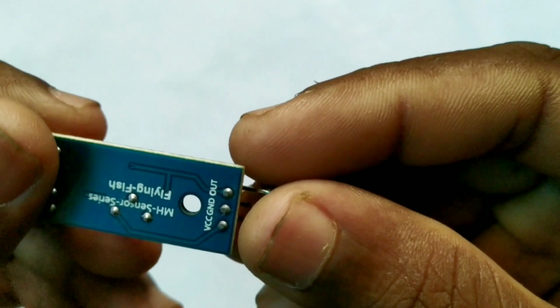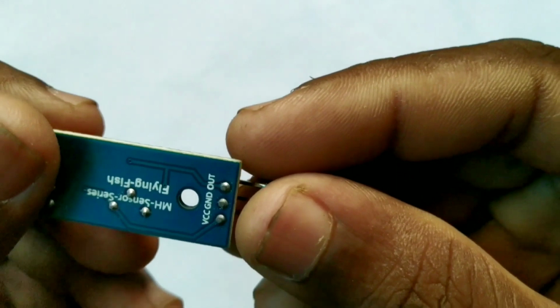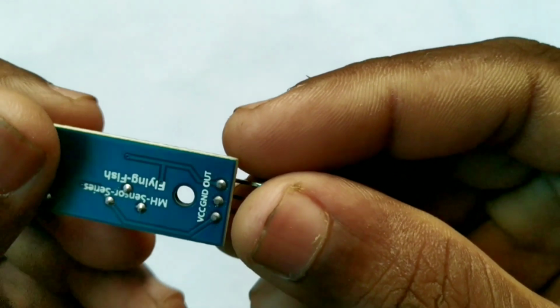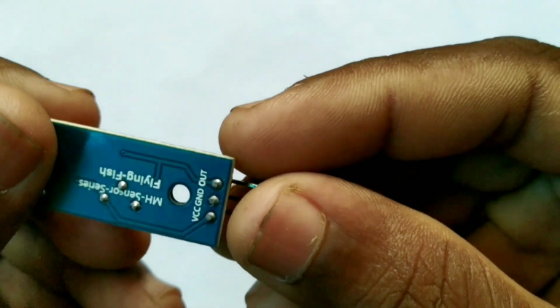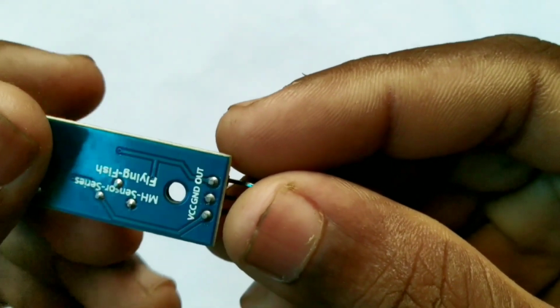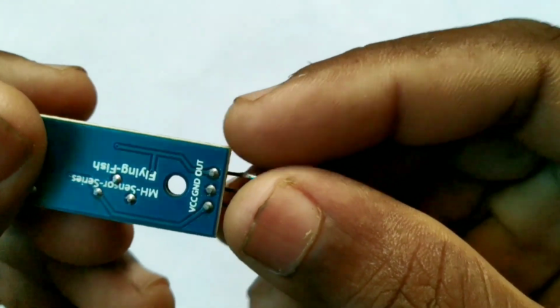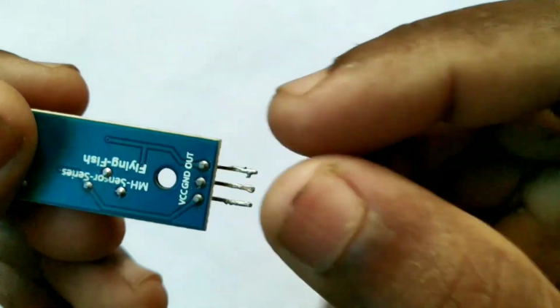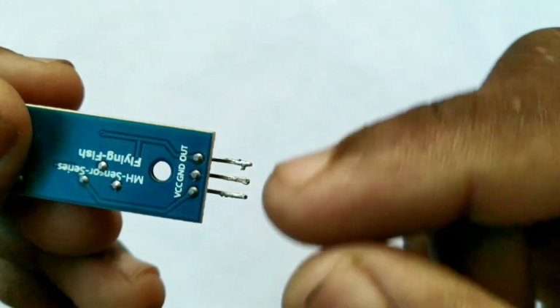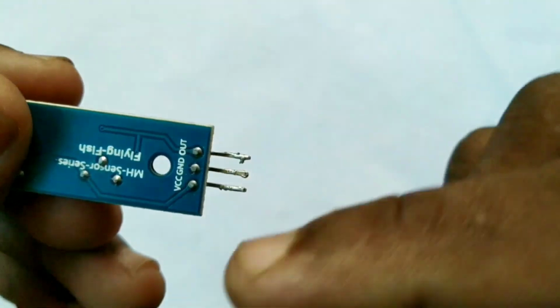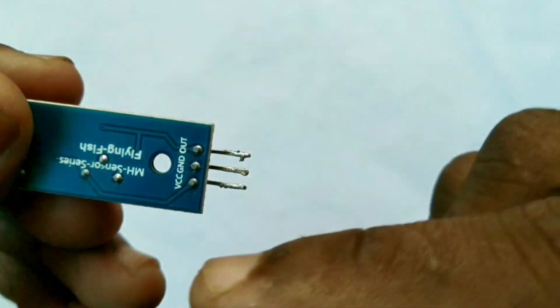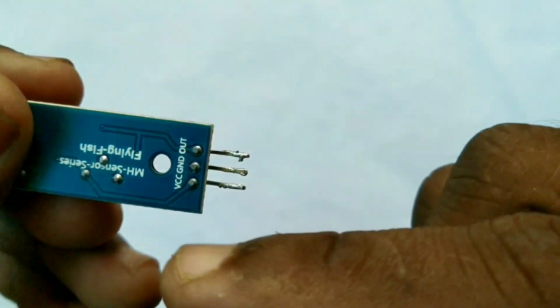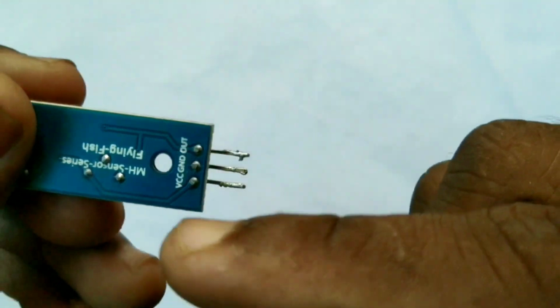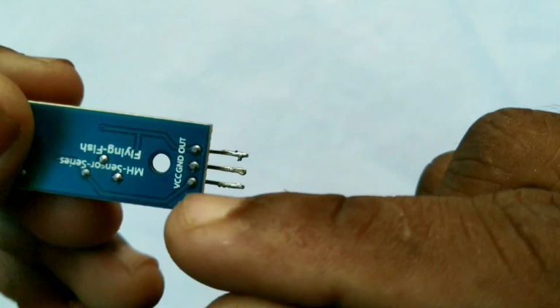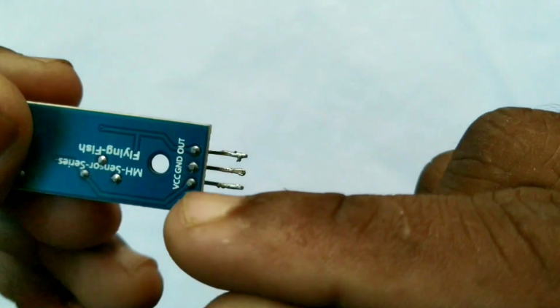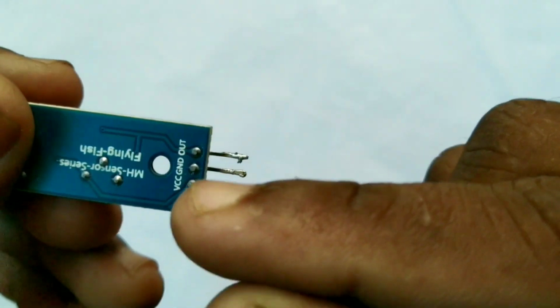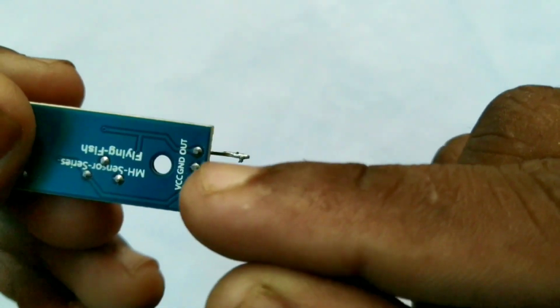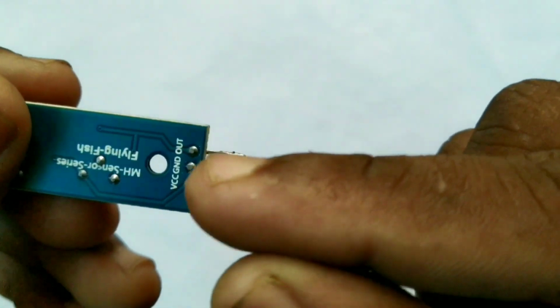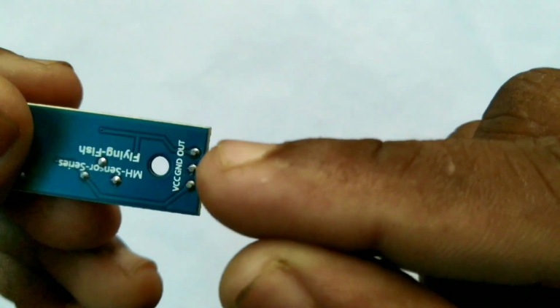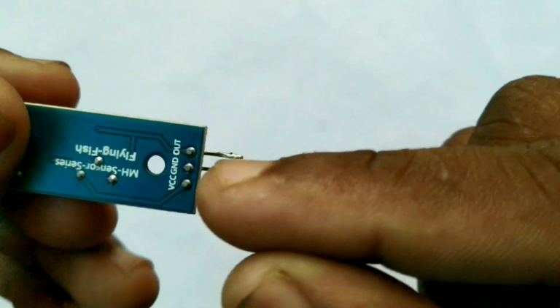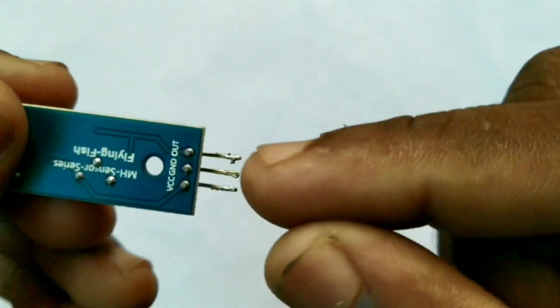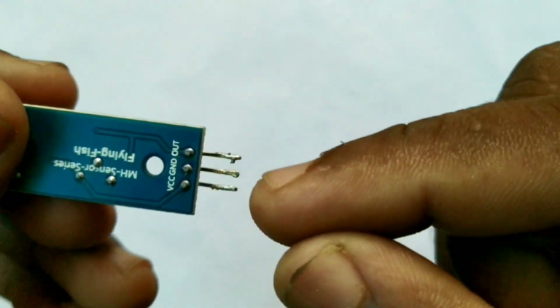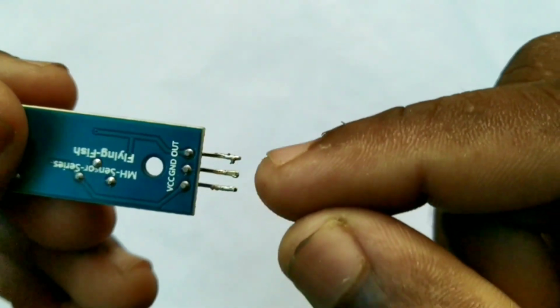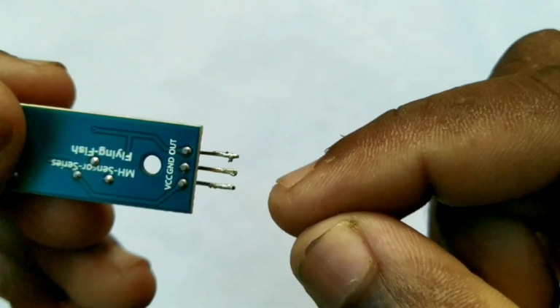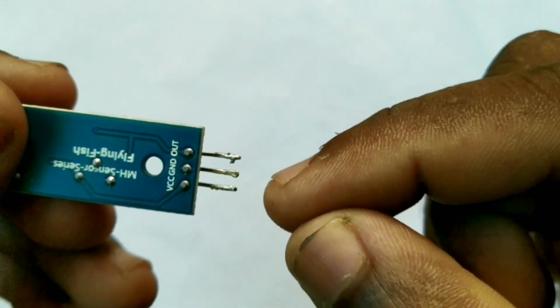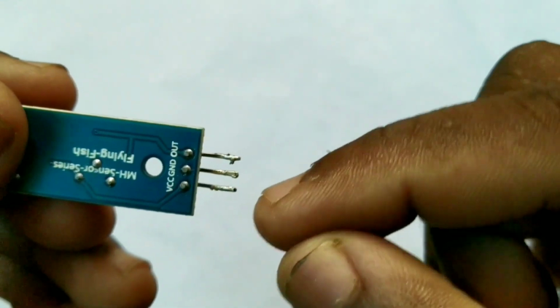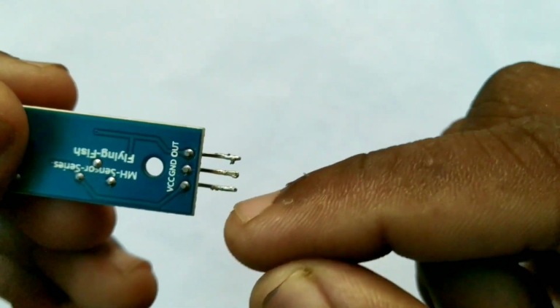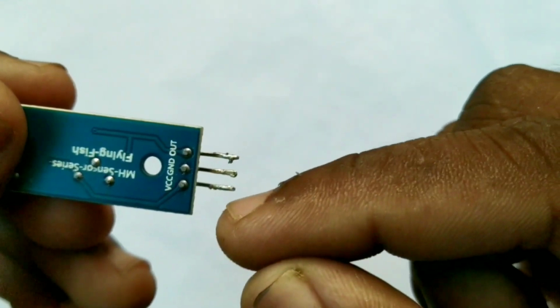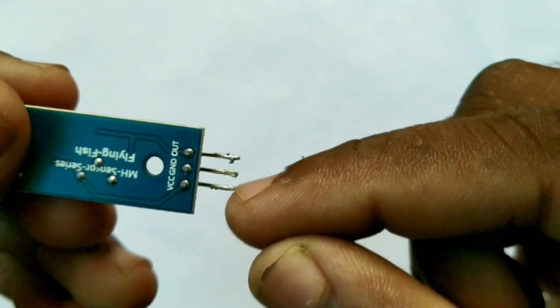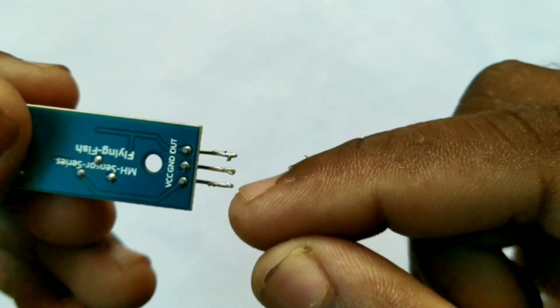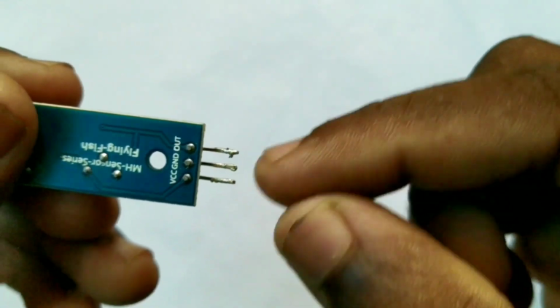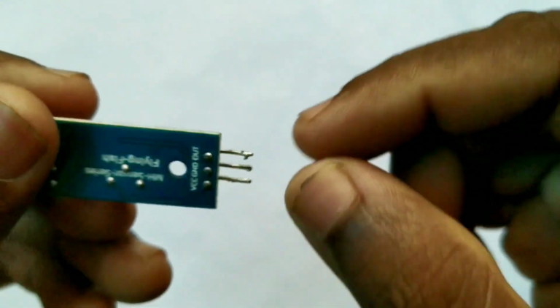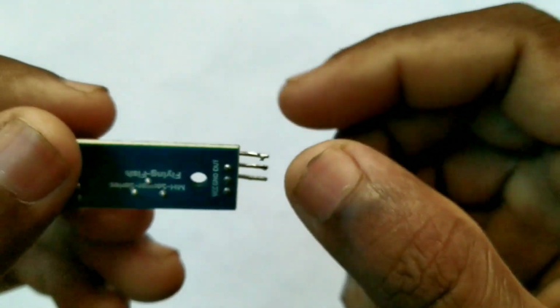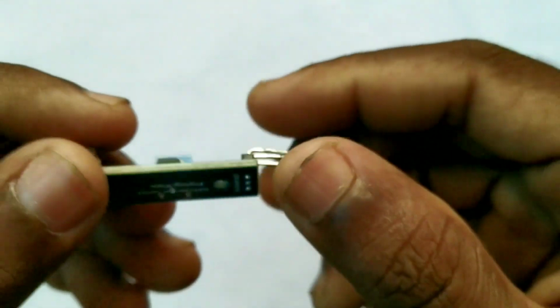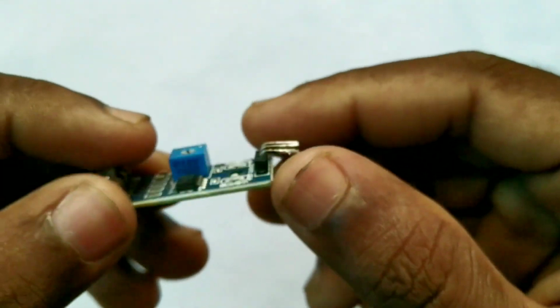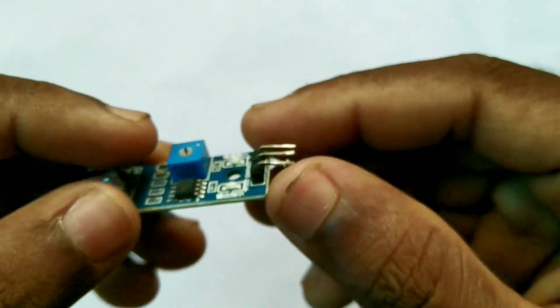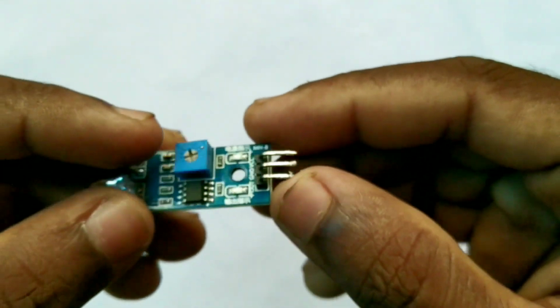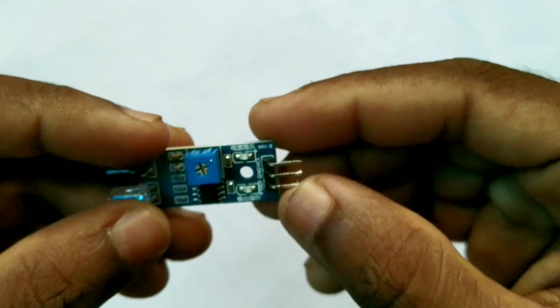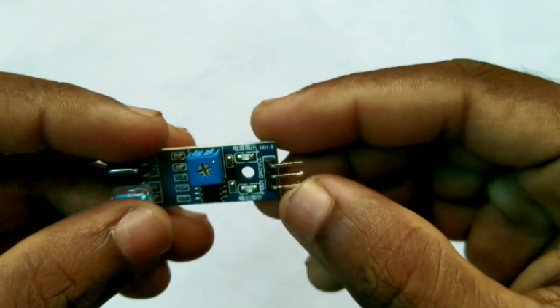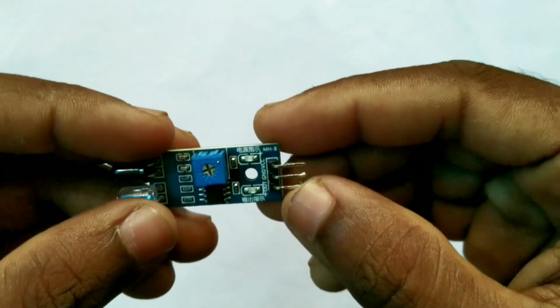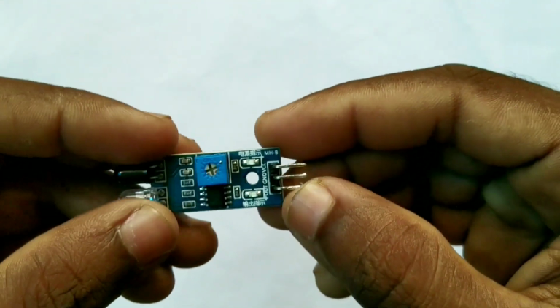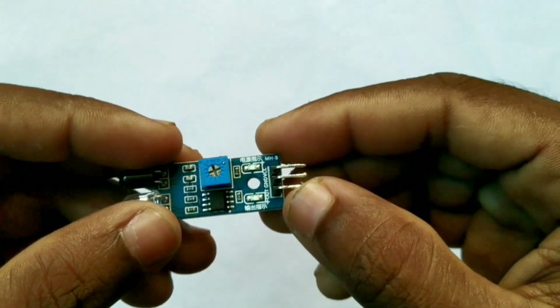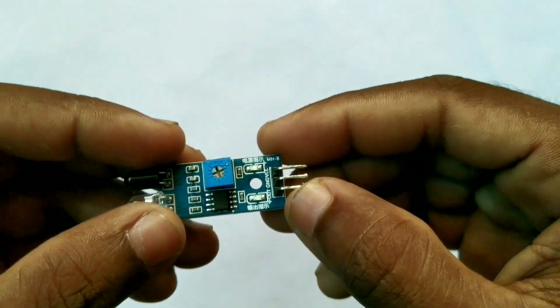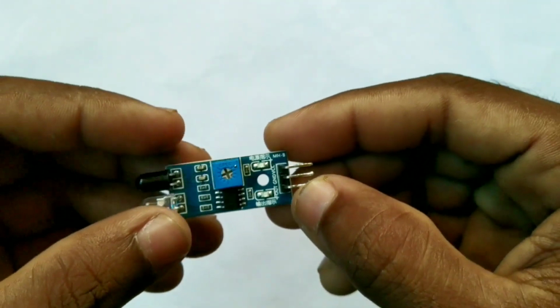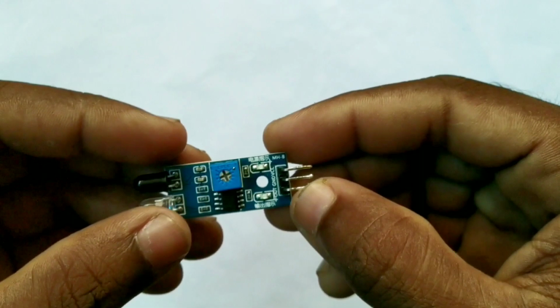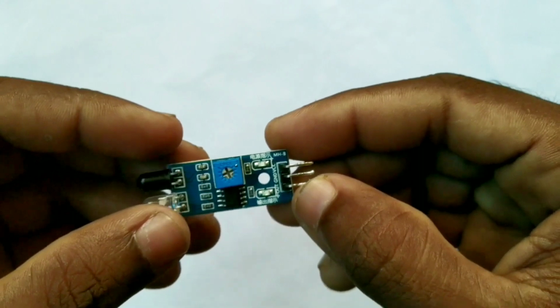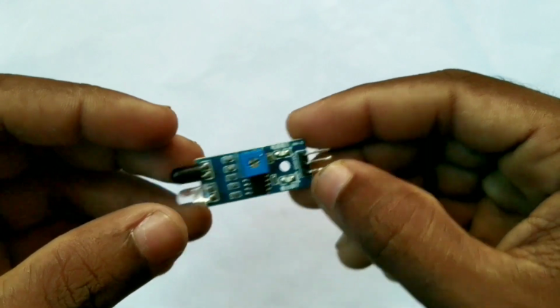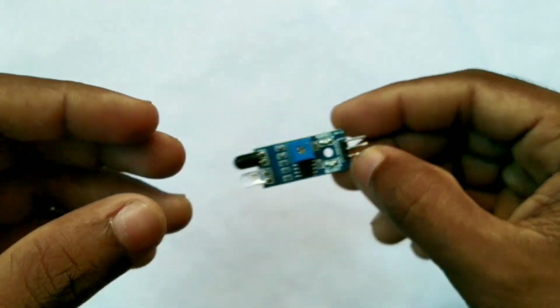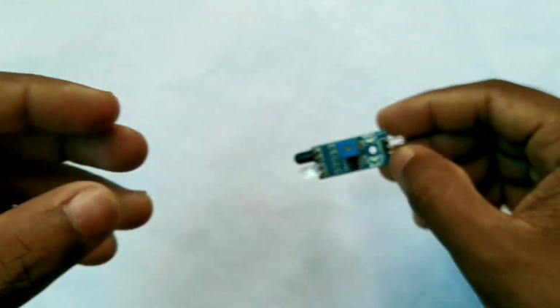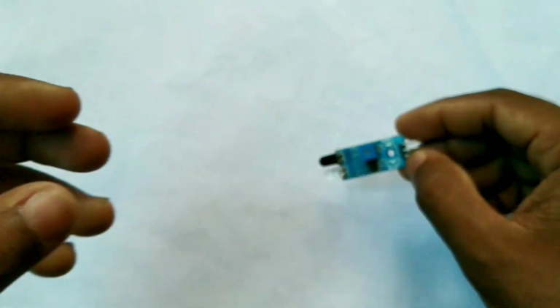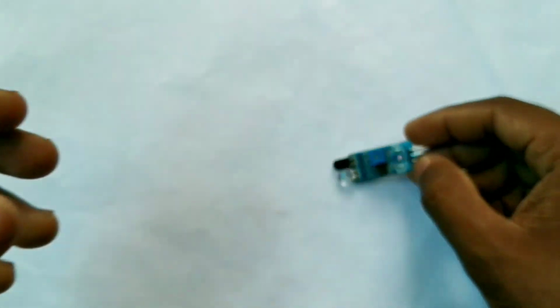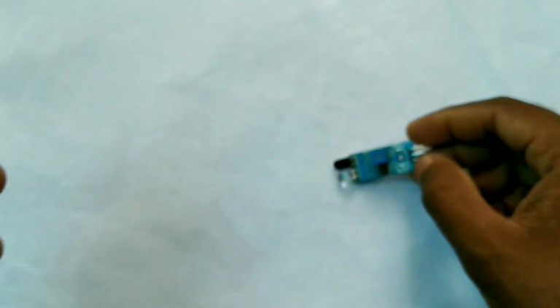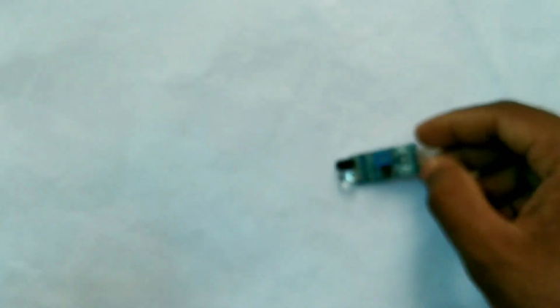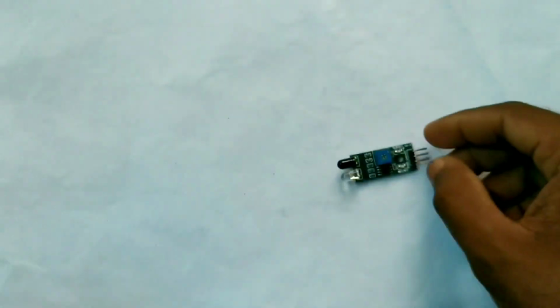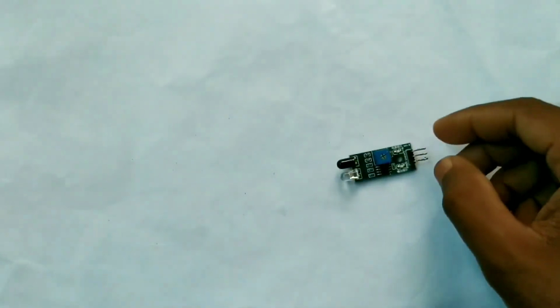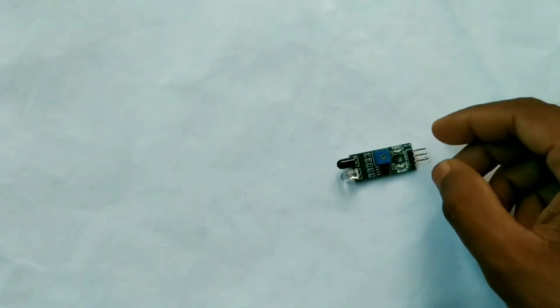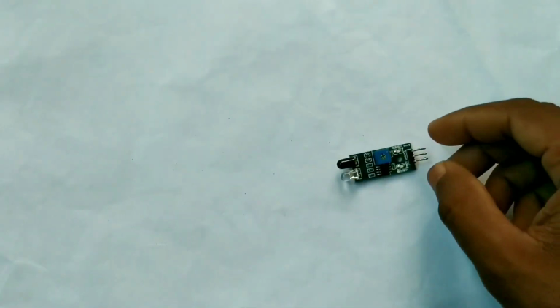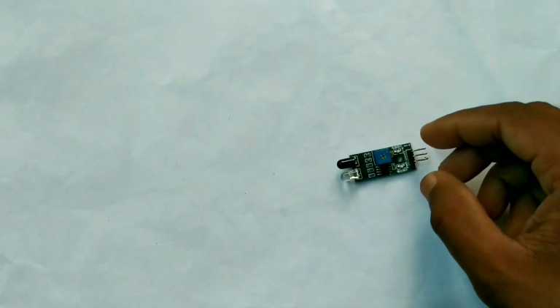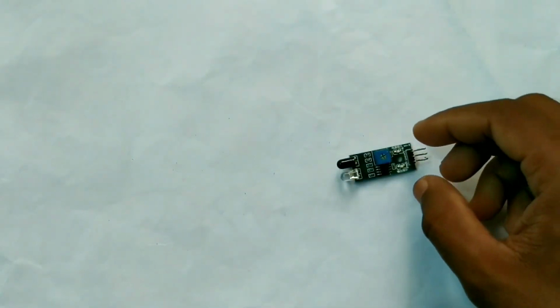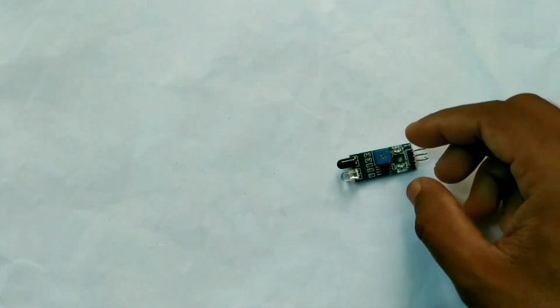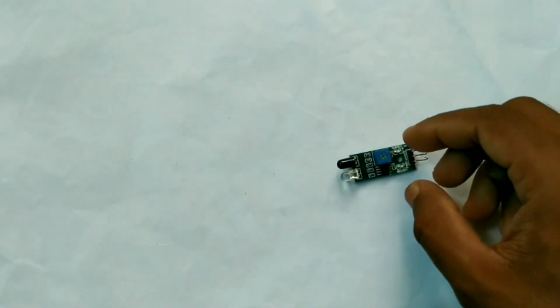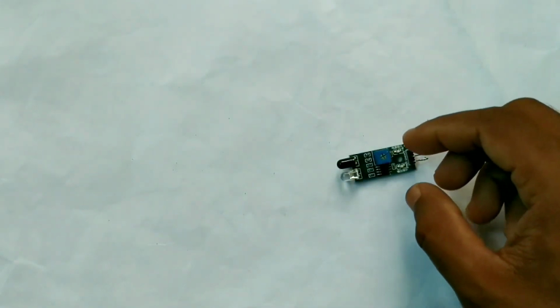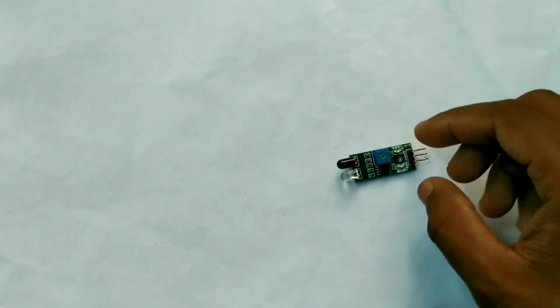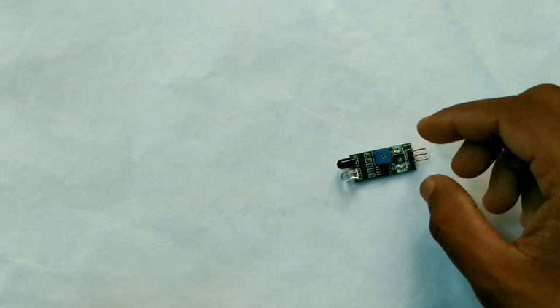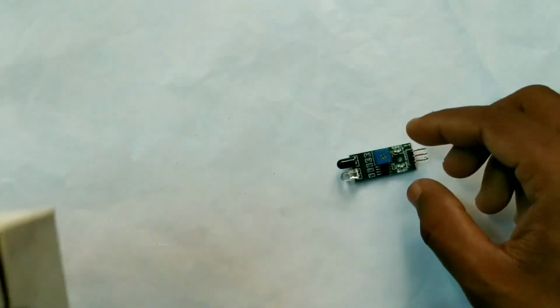The proximity sensor has three pins: VCC, GND, and OUT. This is an important component. This is the proximity sensor.